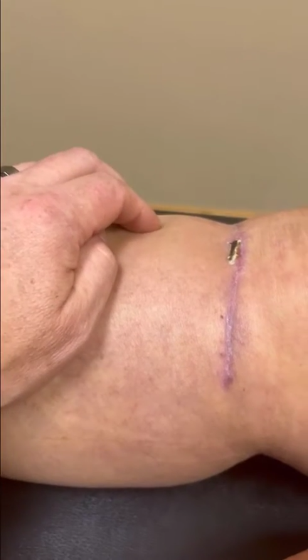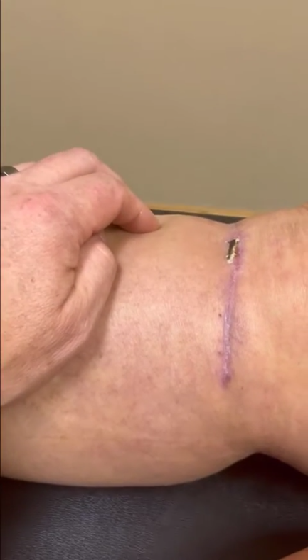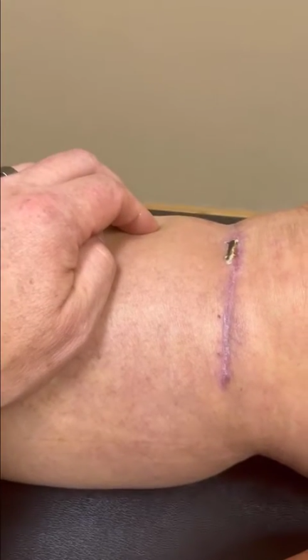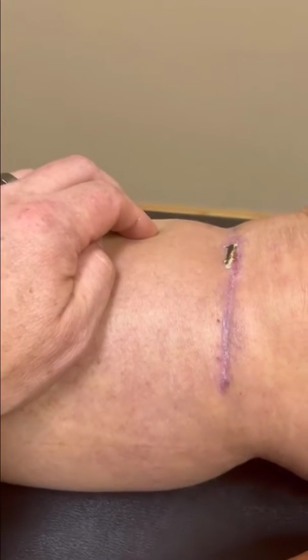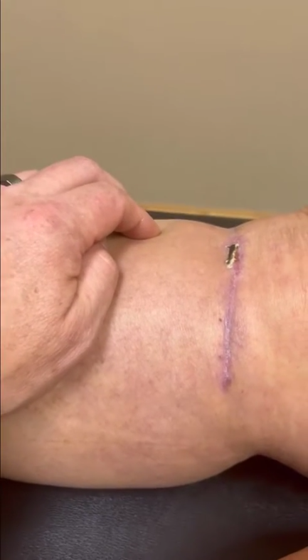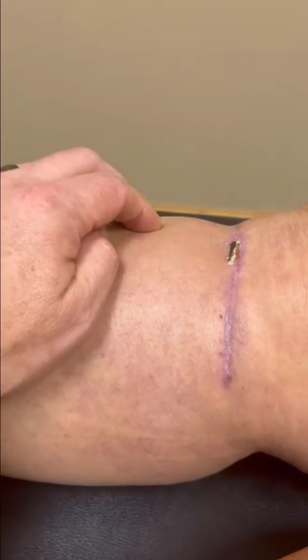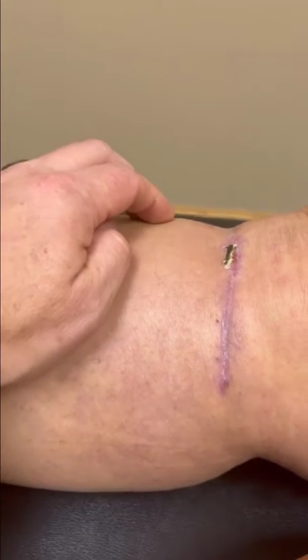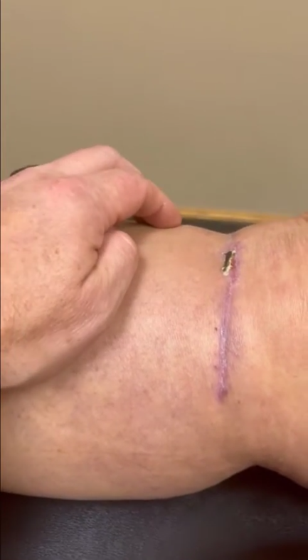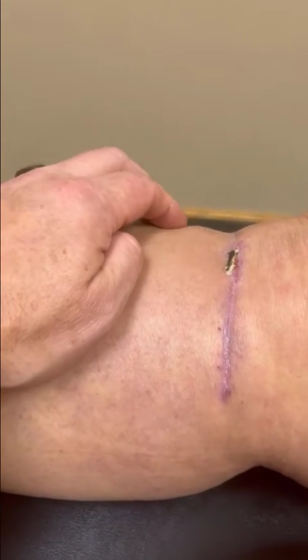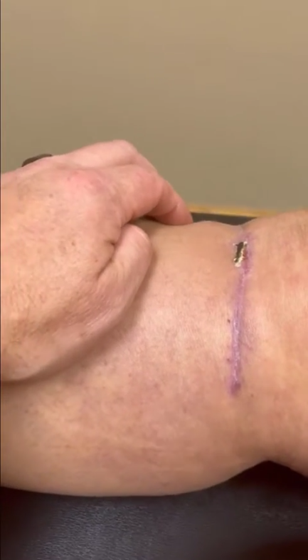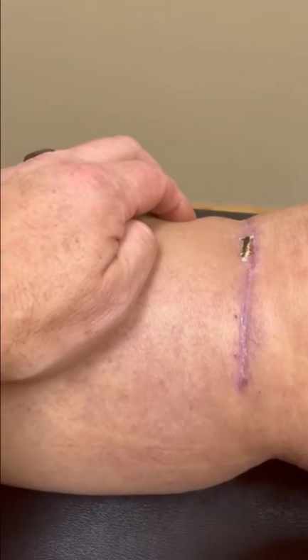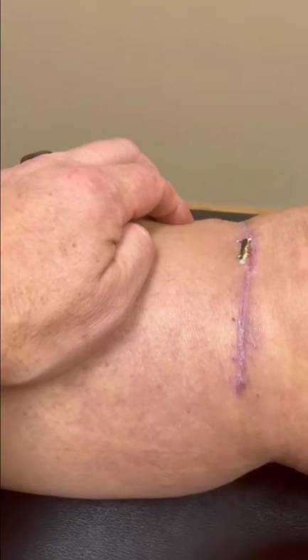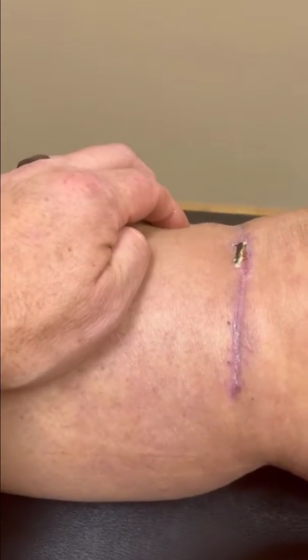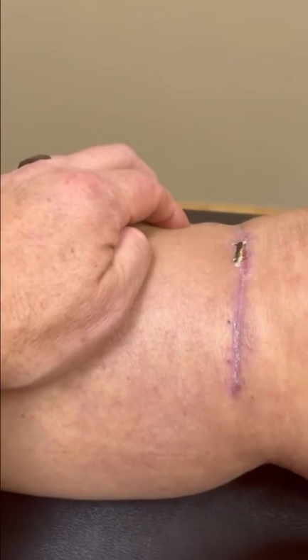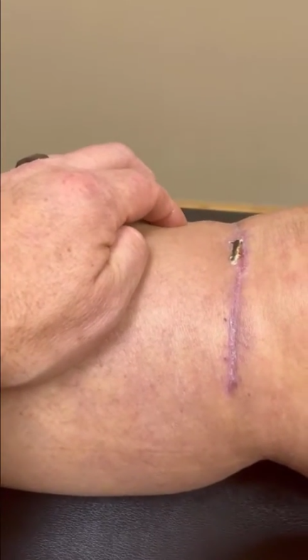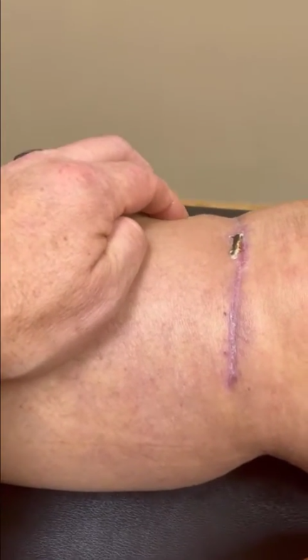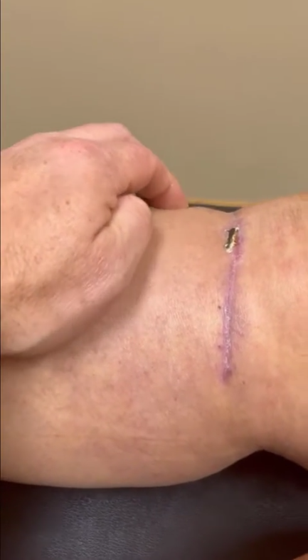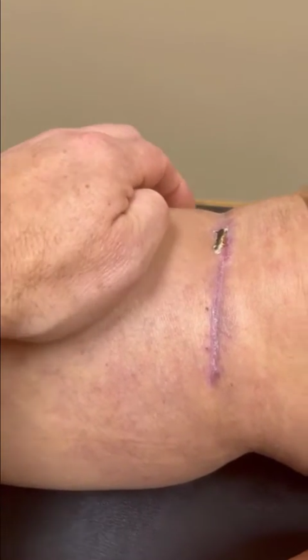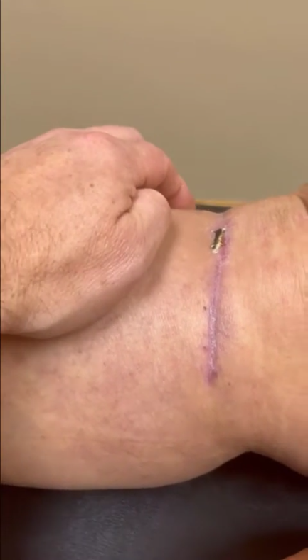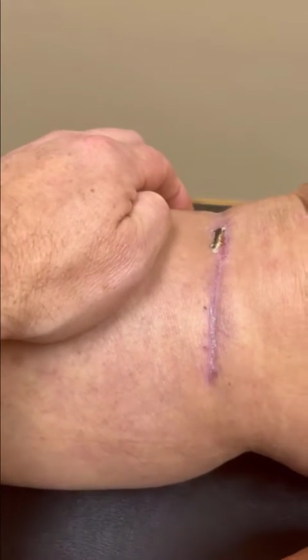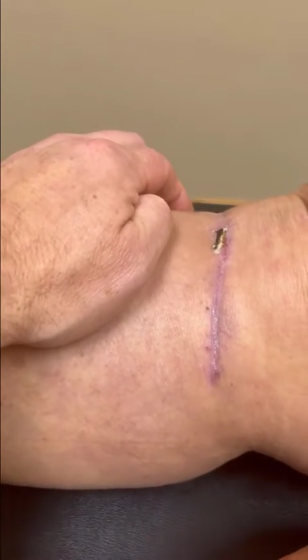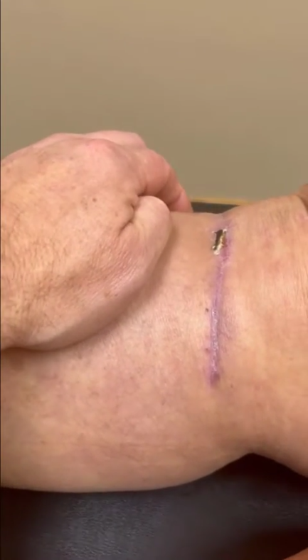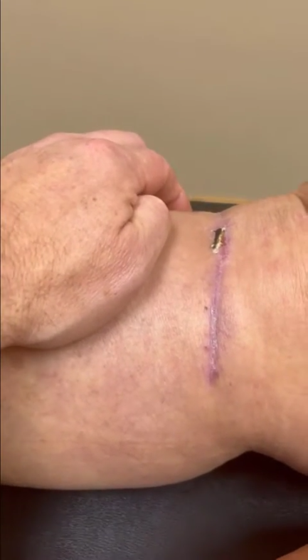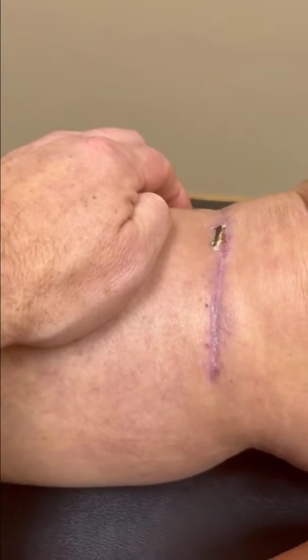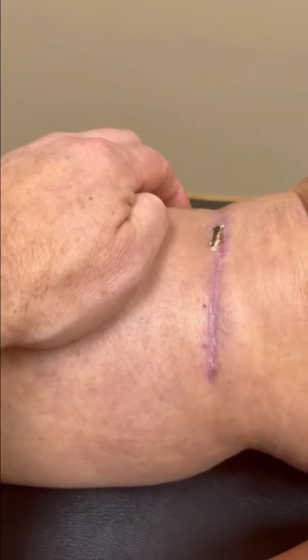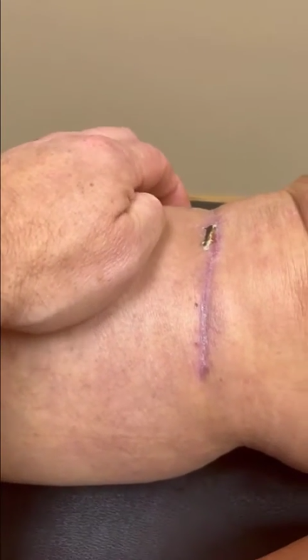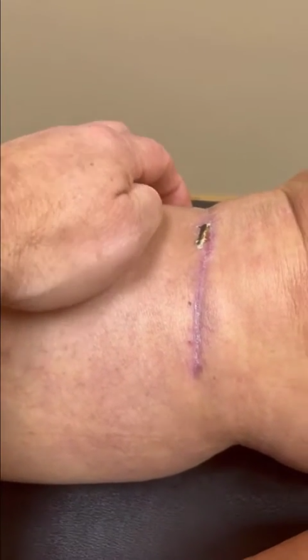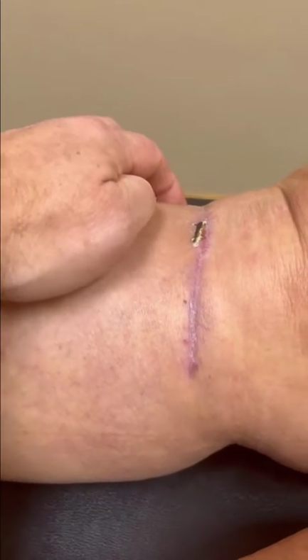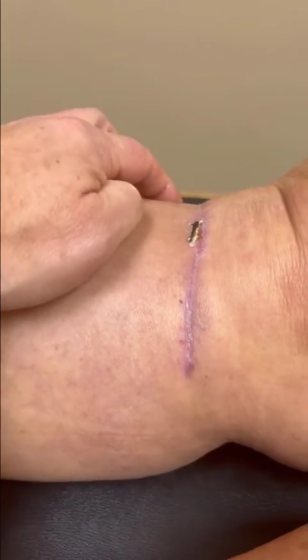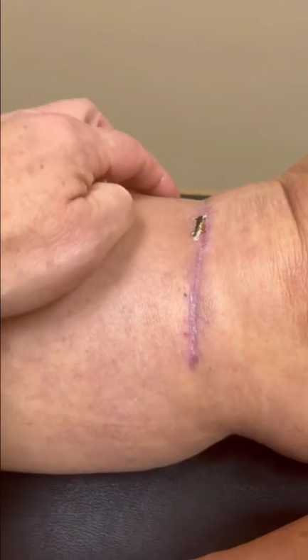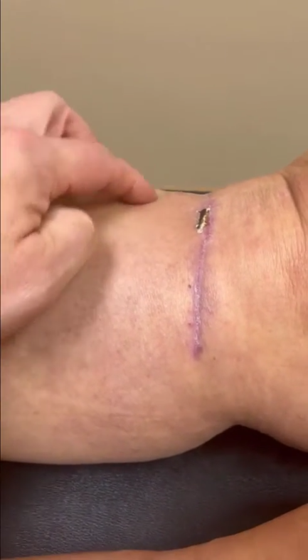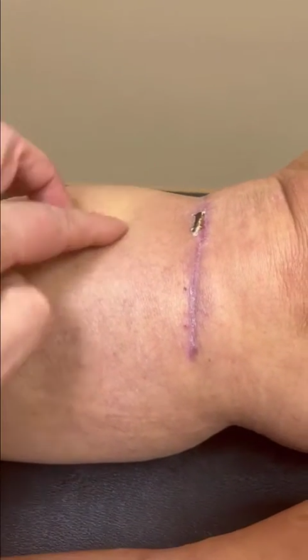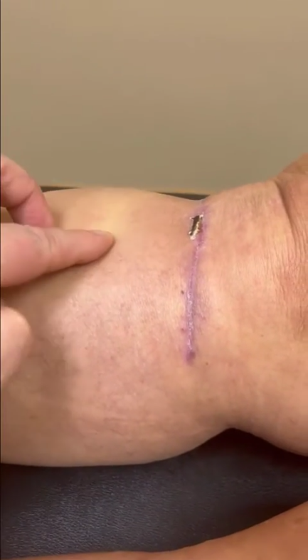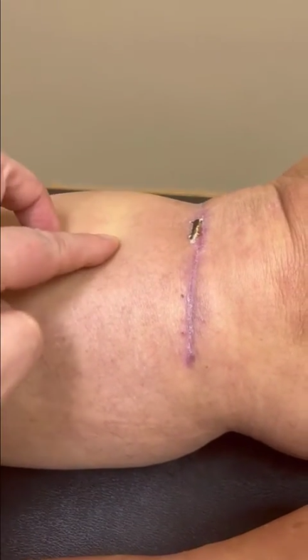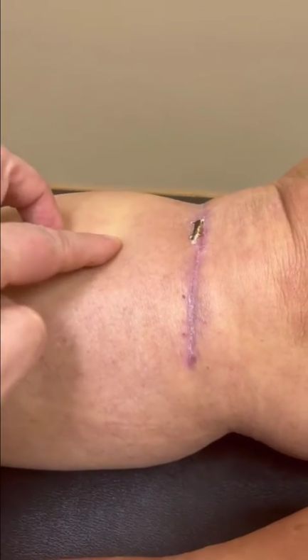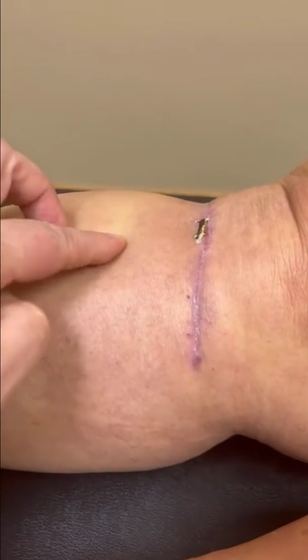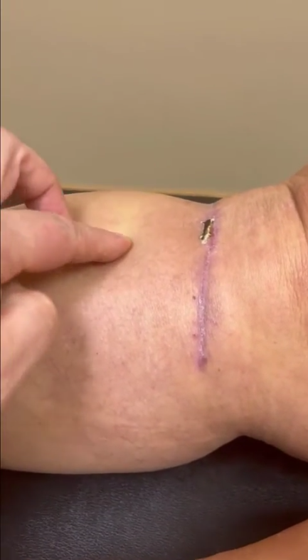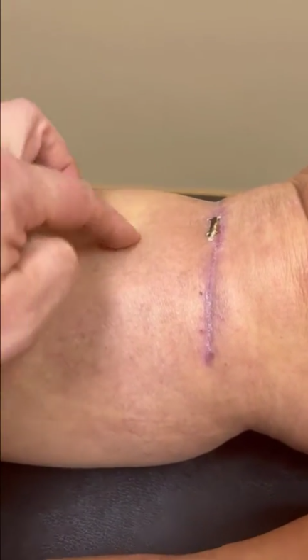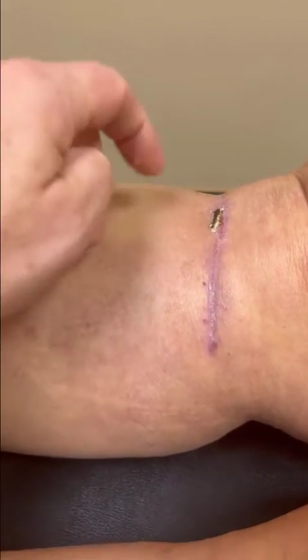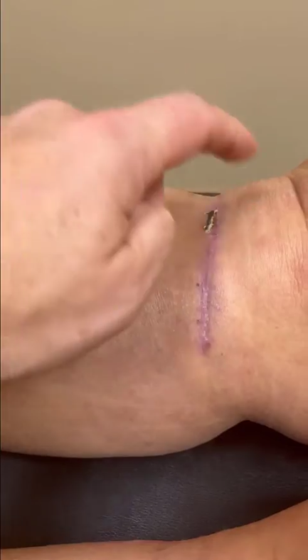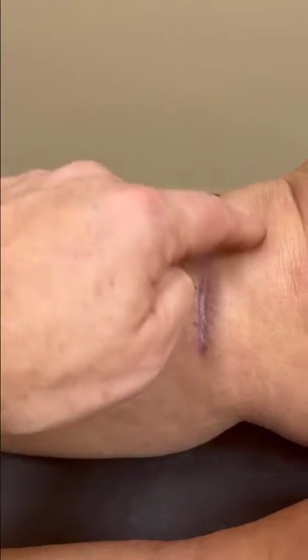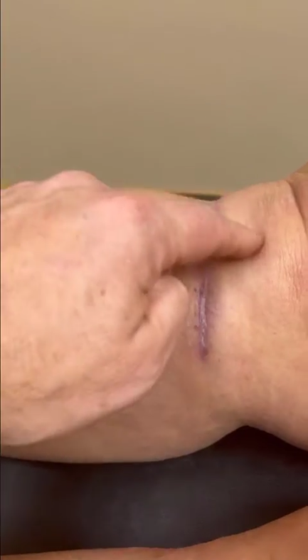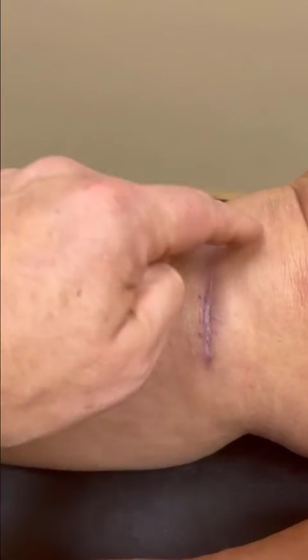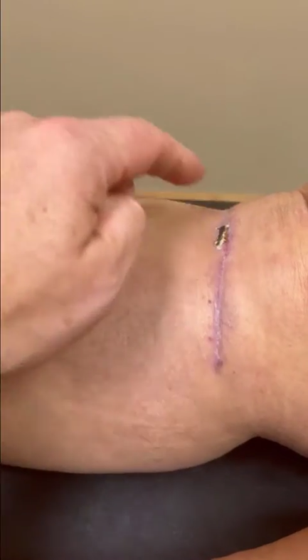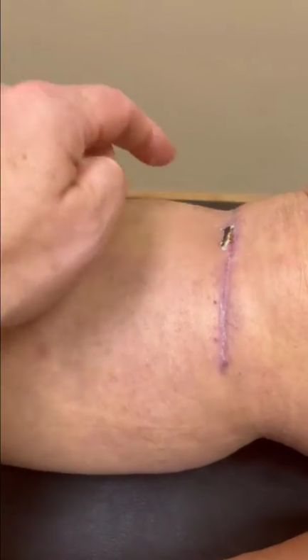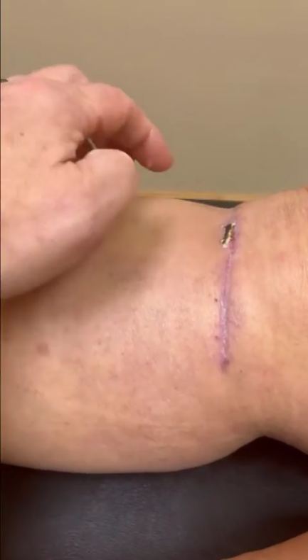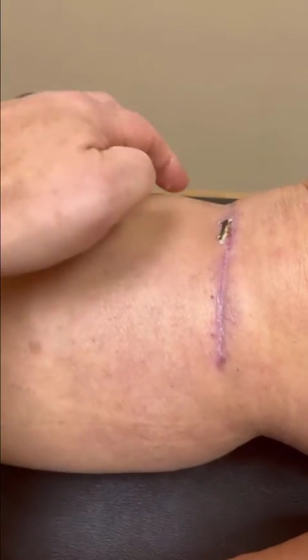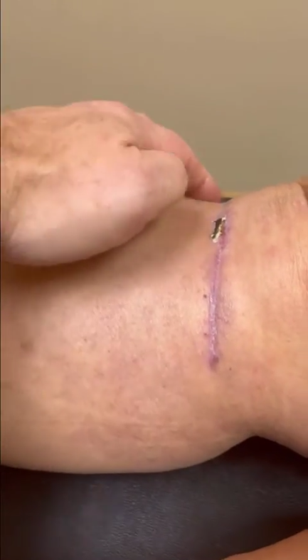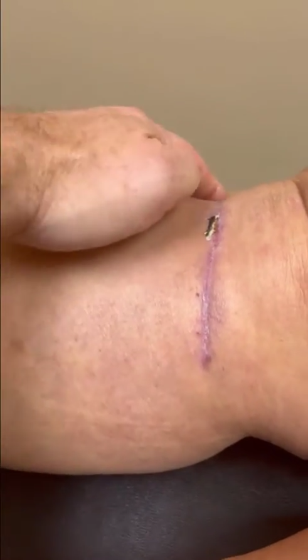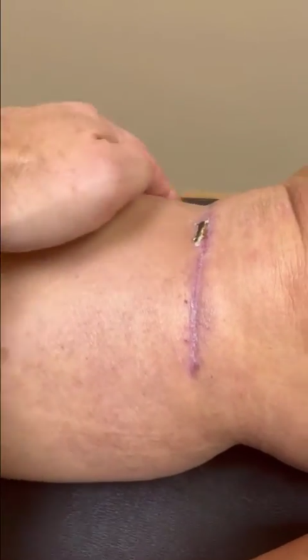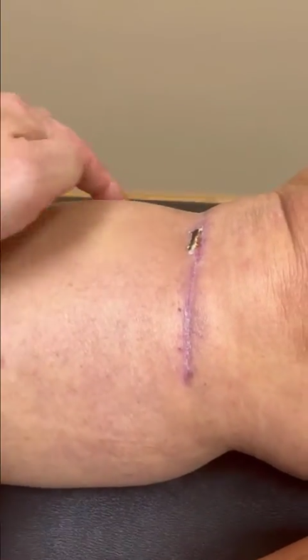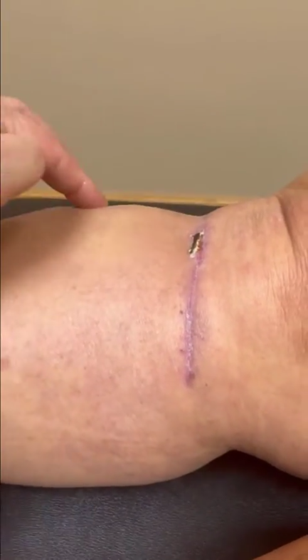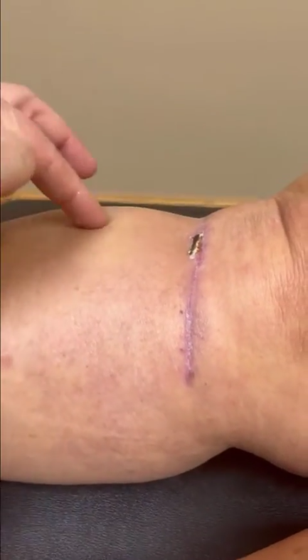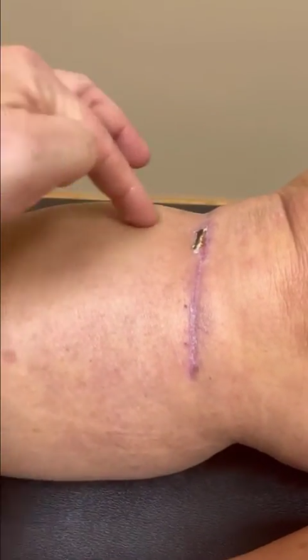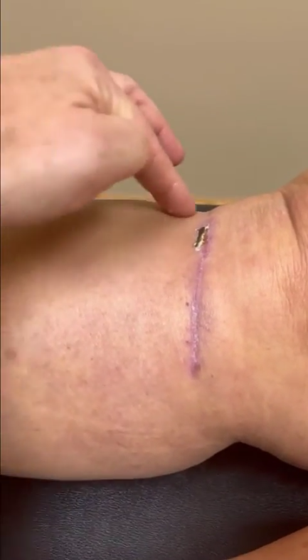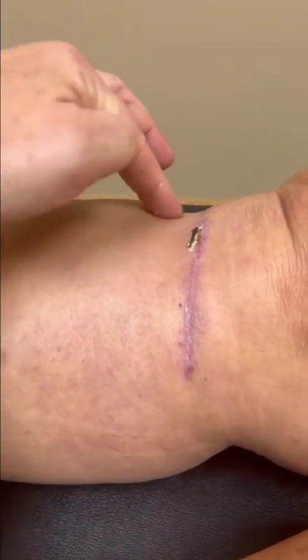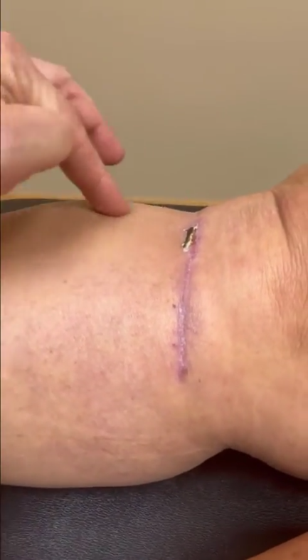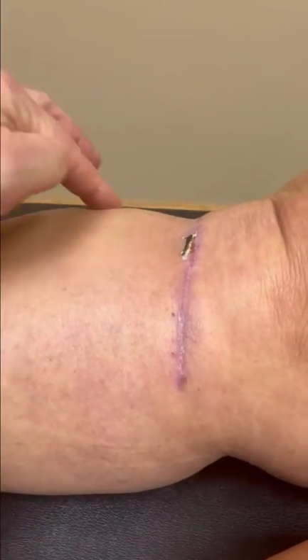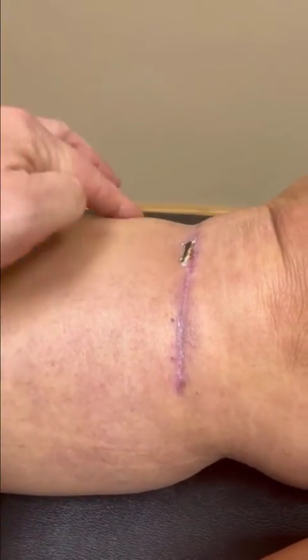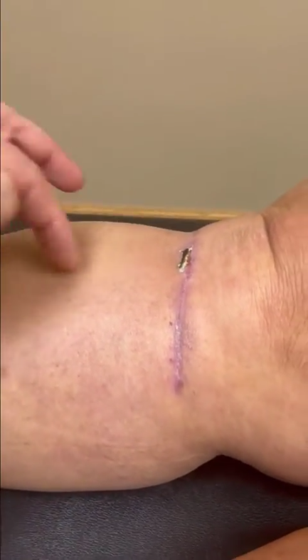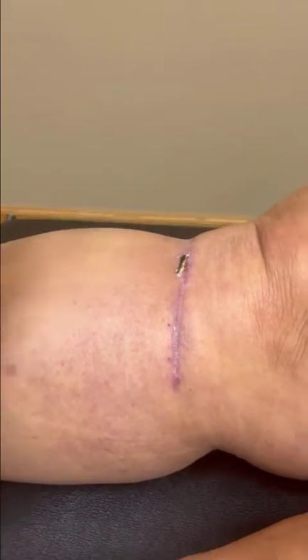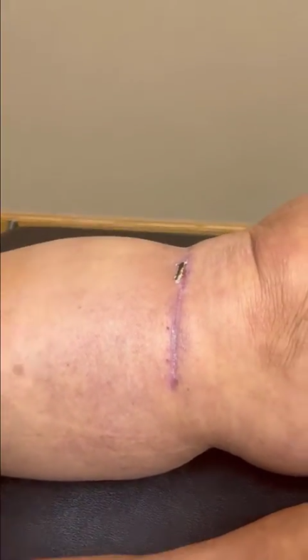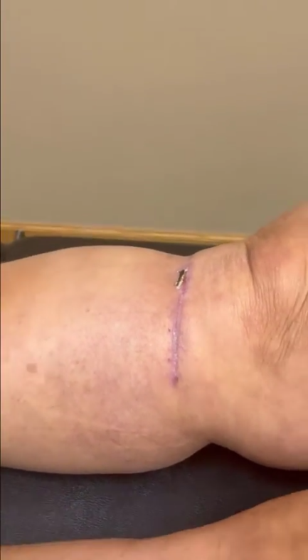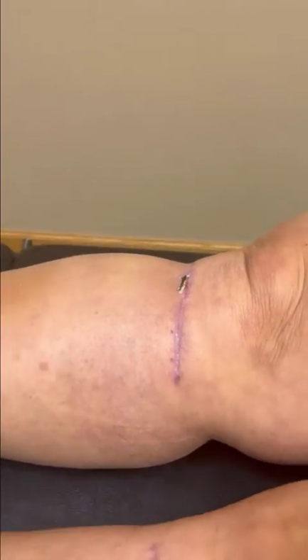It also increases blood supply and brings in stem cells. We're going to look at the swelling after, range of motion after, and that pain in the lateral knee after.